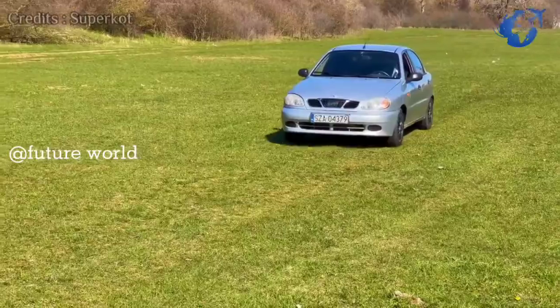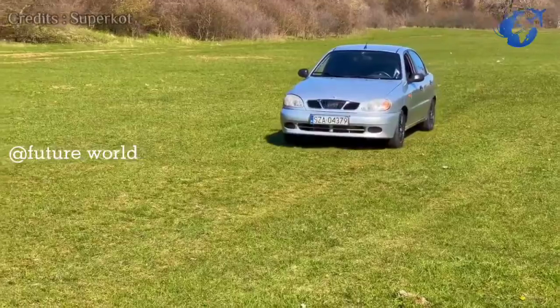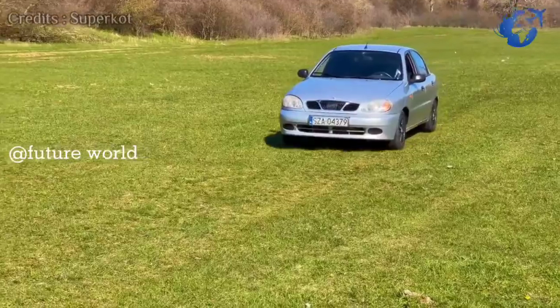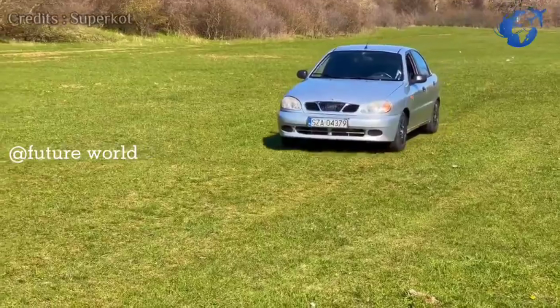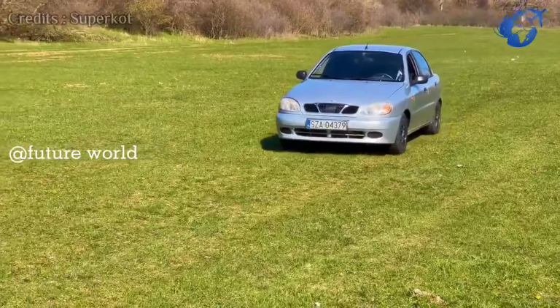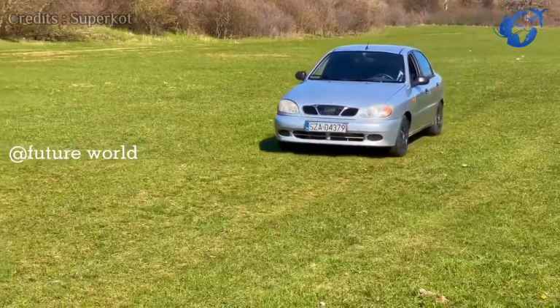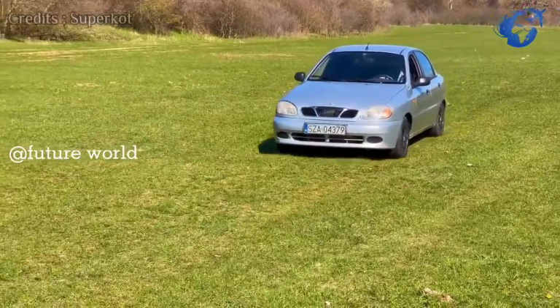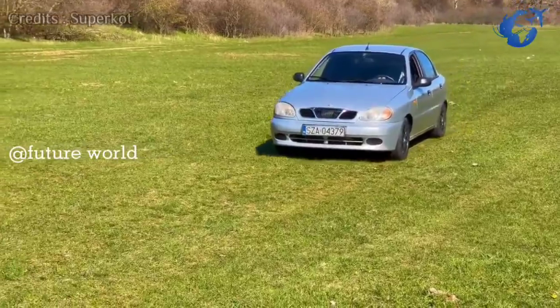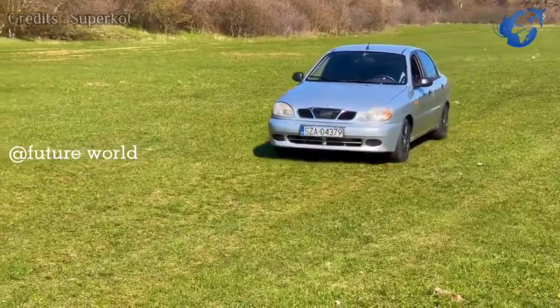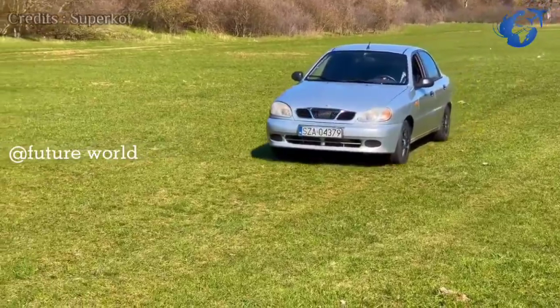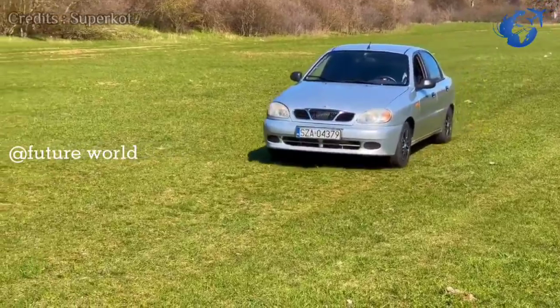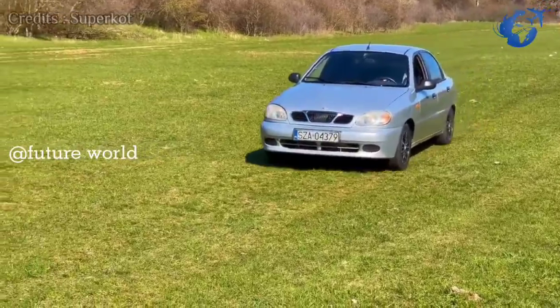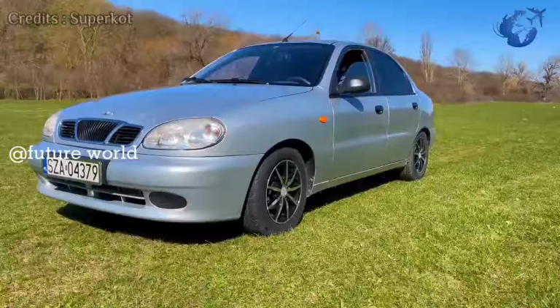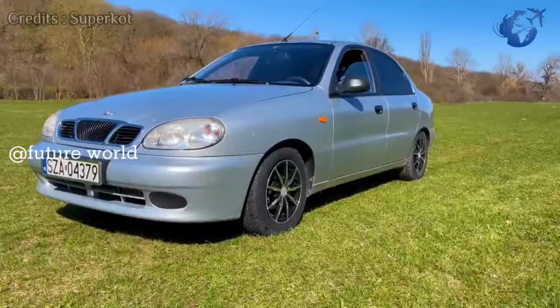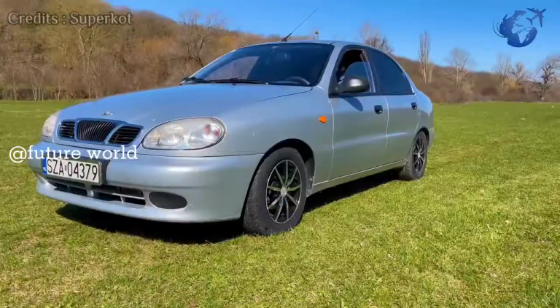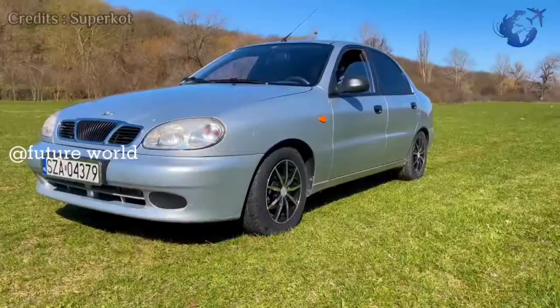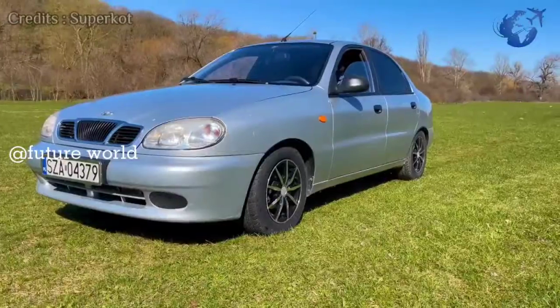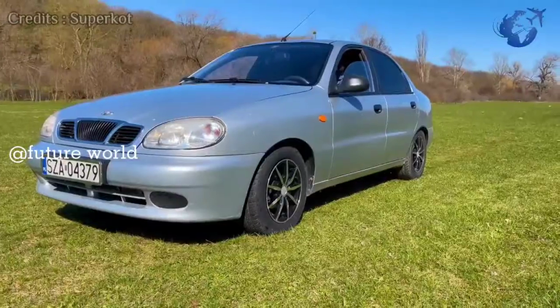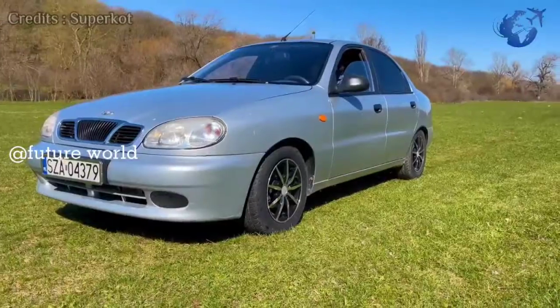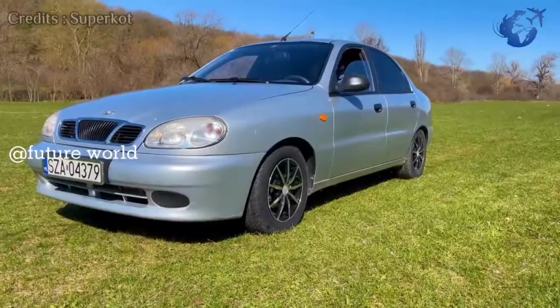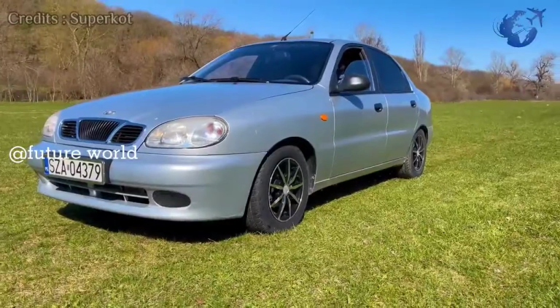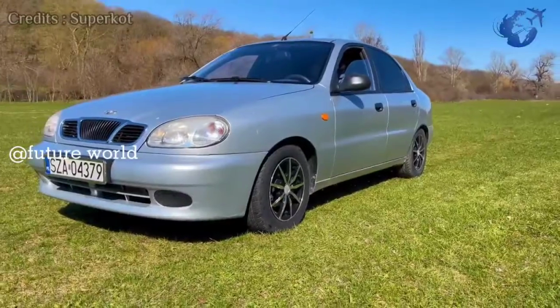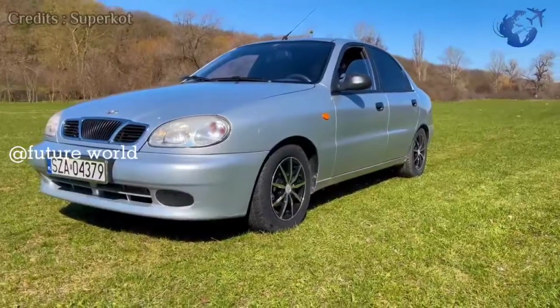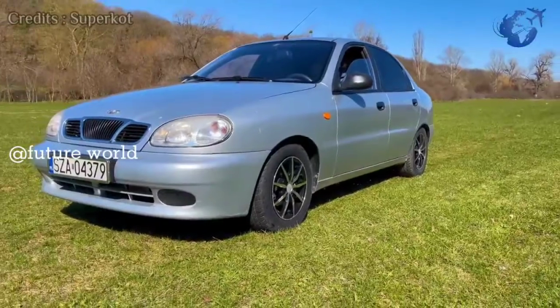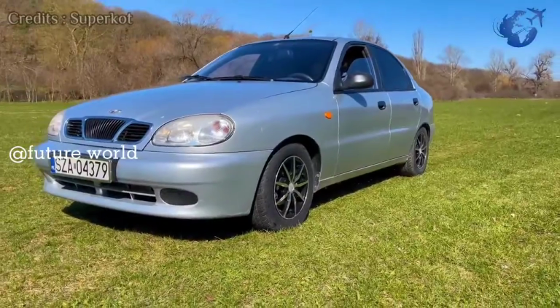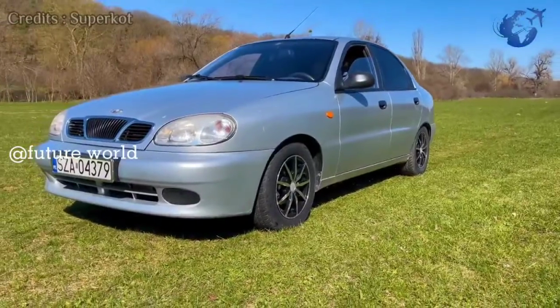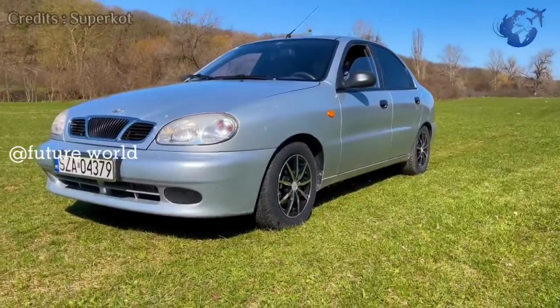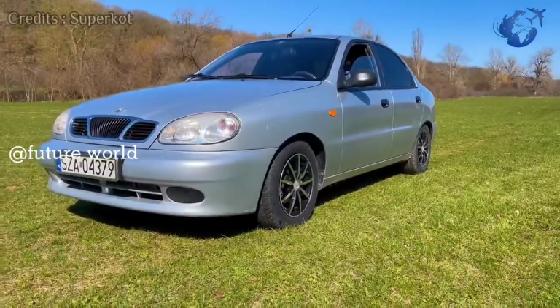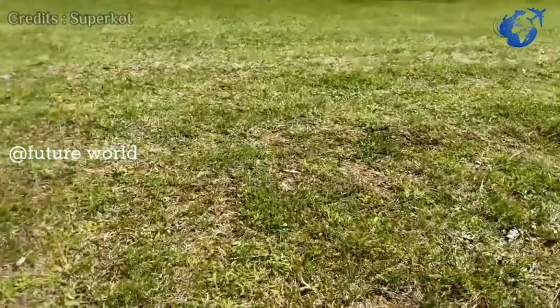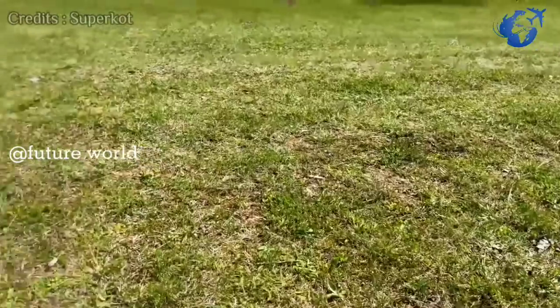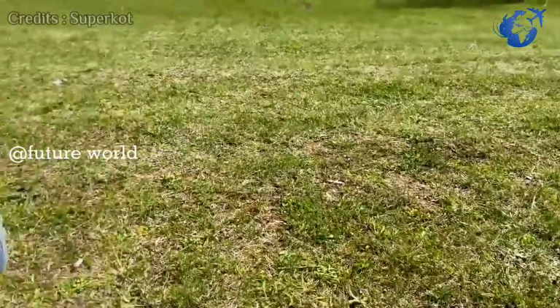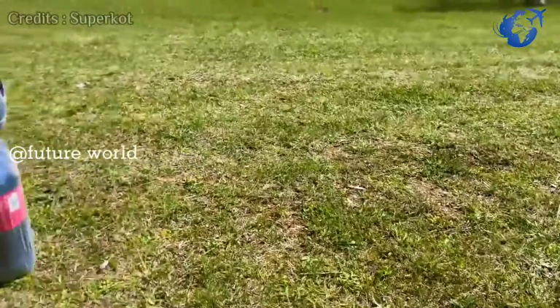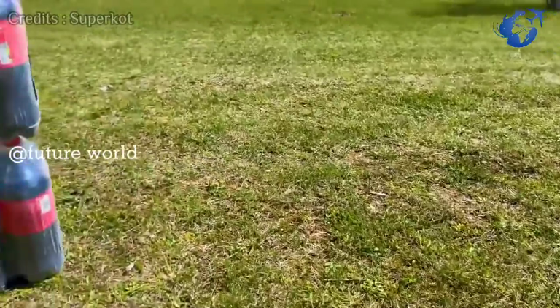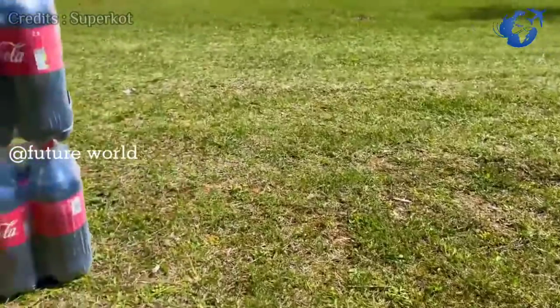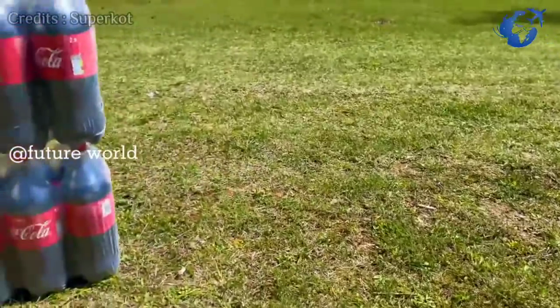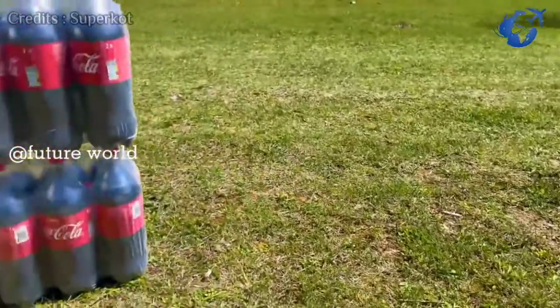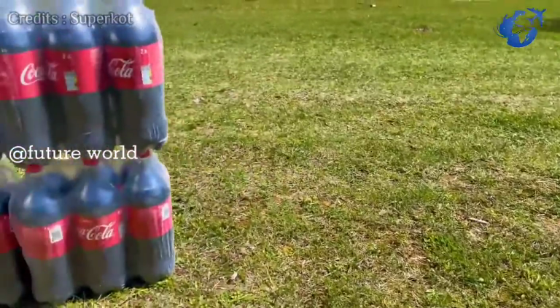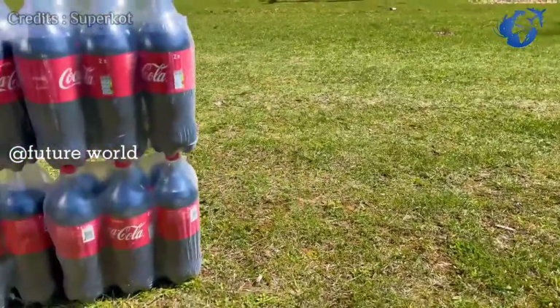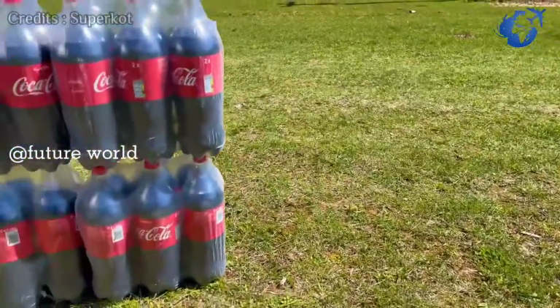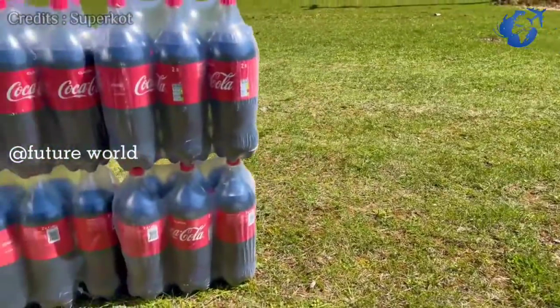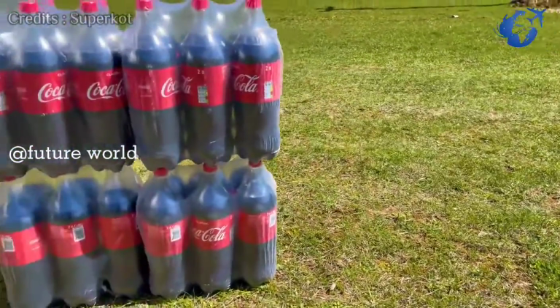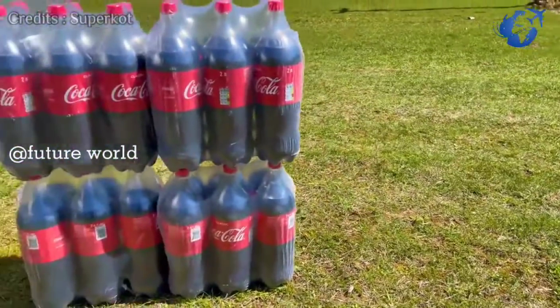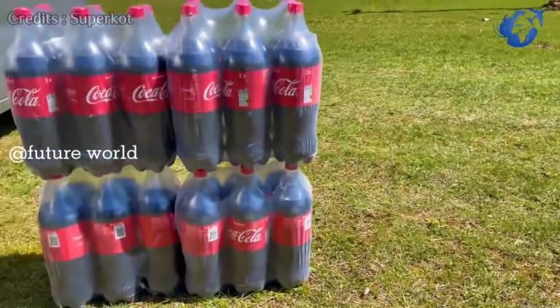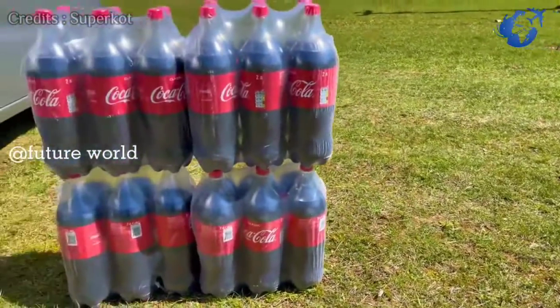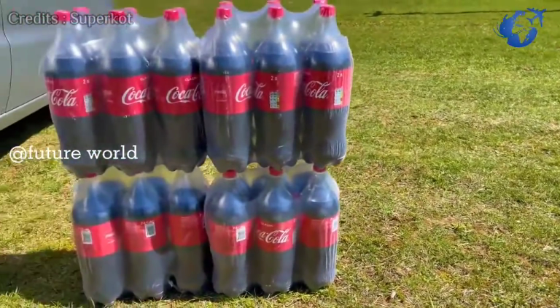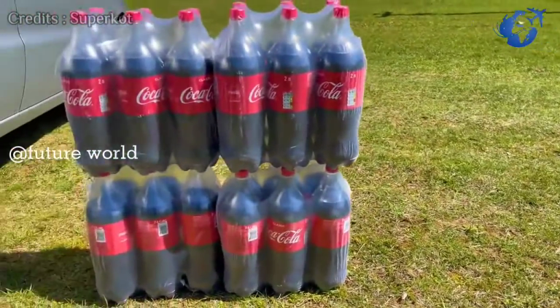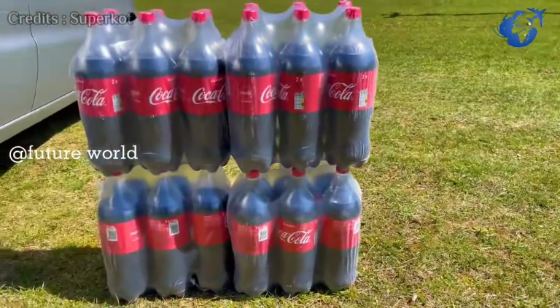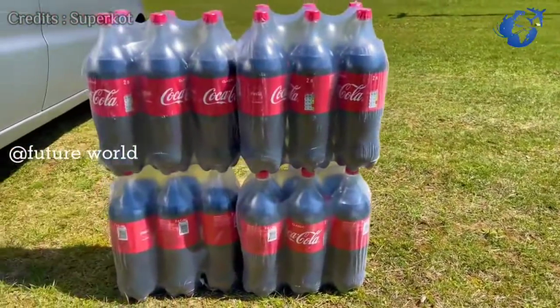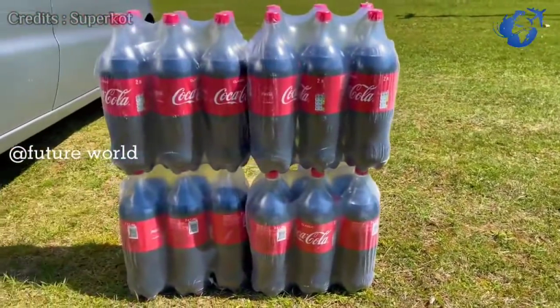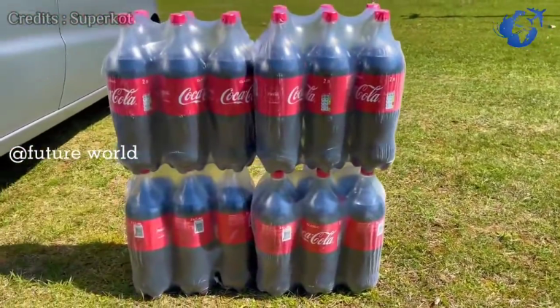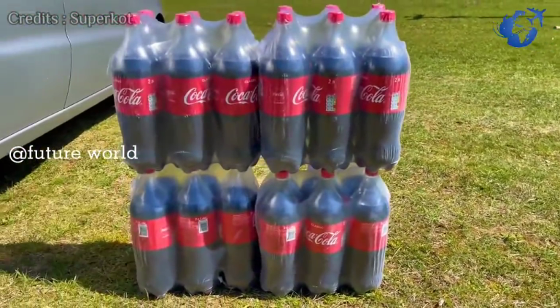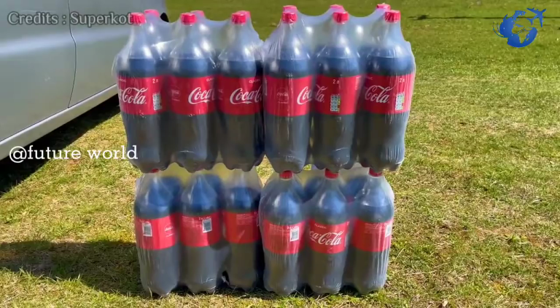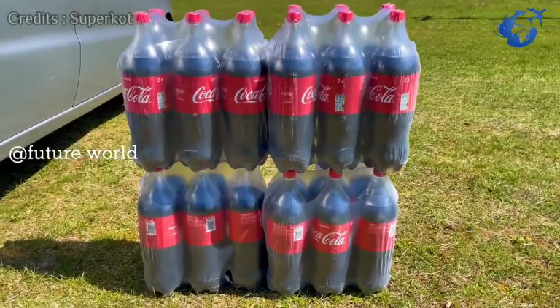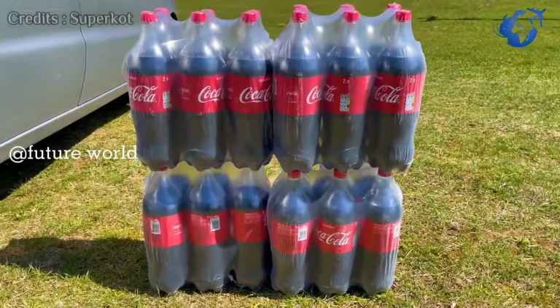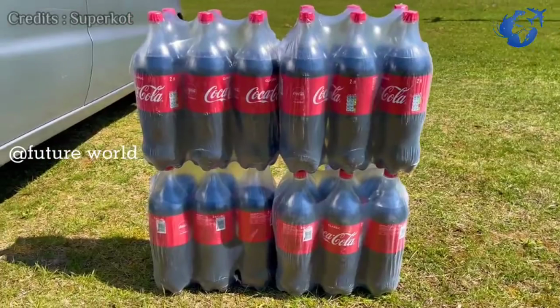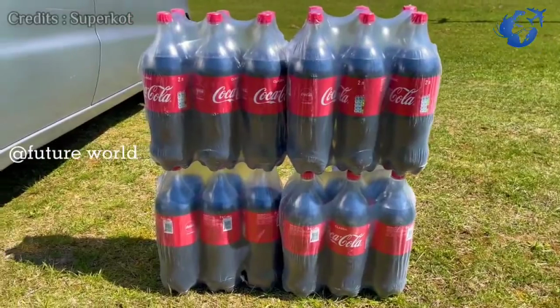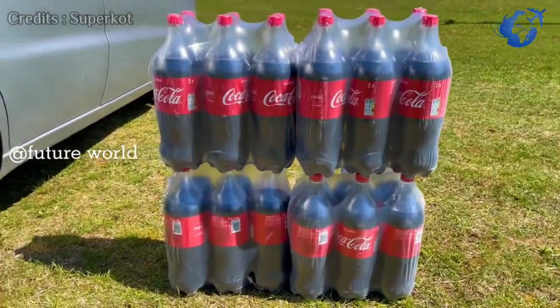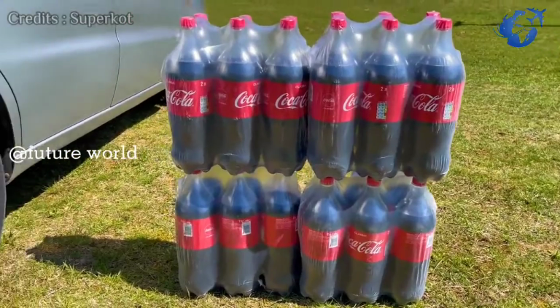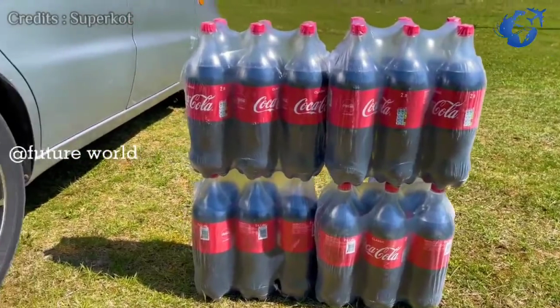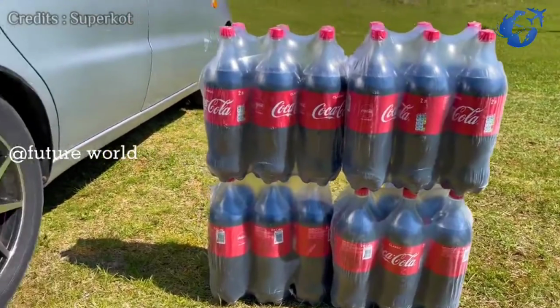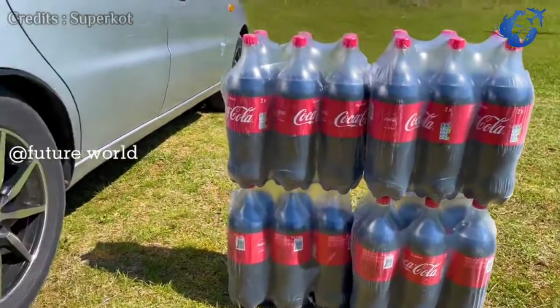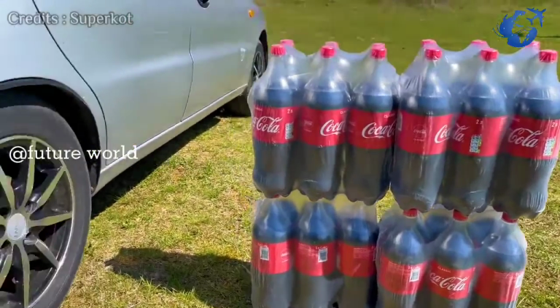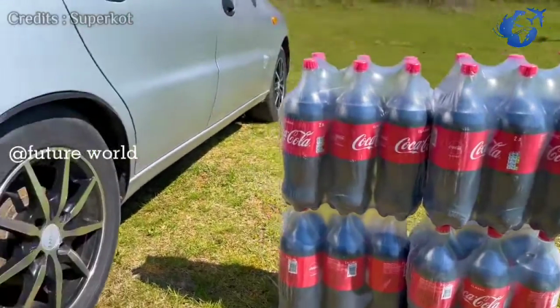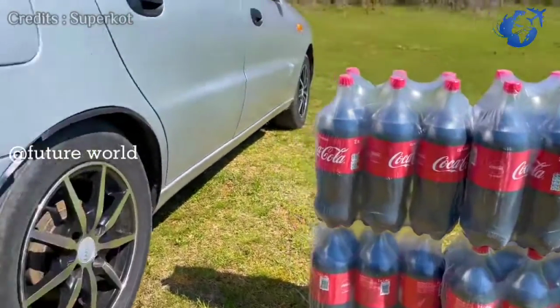This is going to be a little weird test. We are adding Coca-Cola and Mentos Toffee to a car's fuel tank and then getting ready to drive the car.